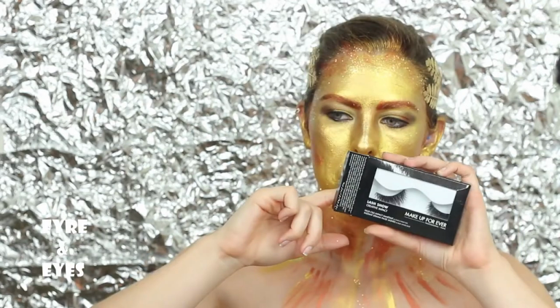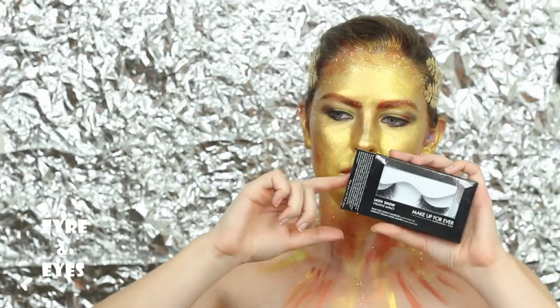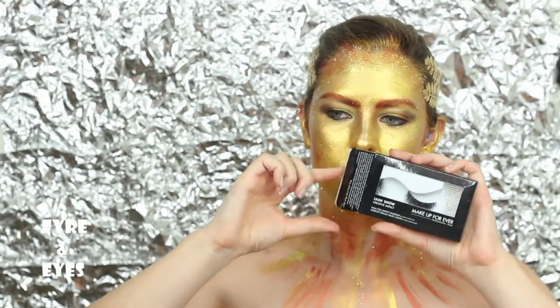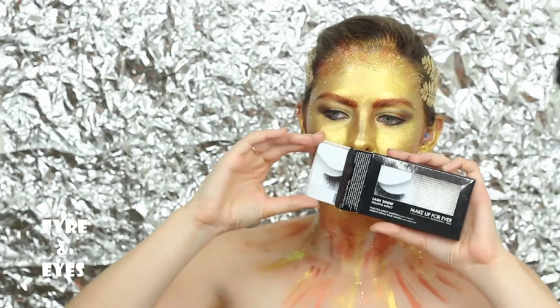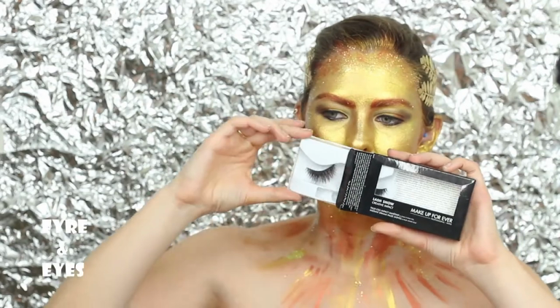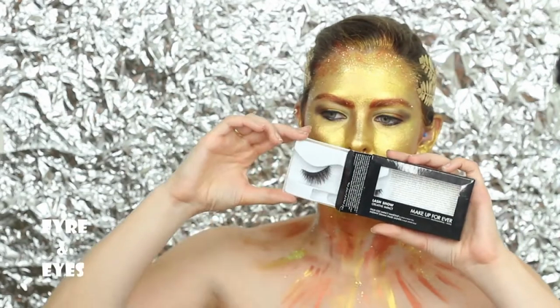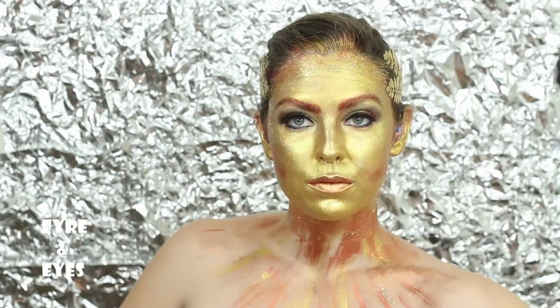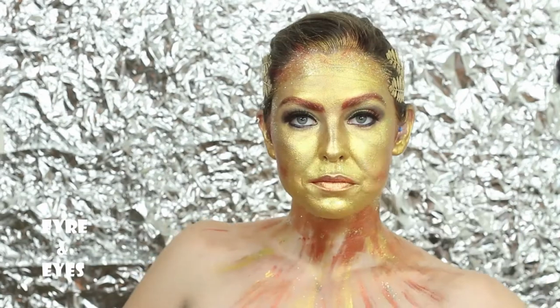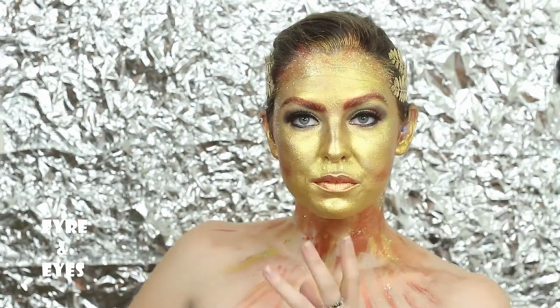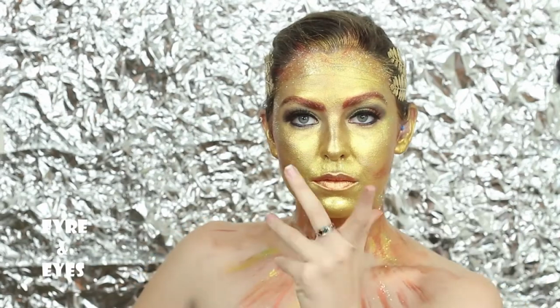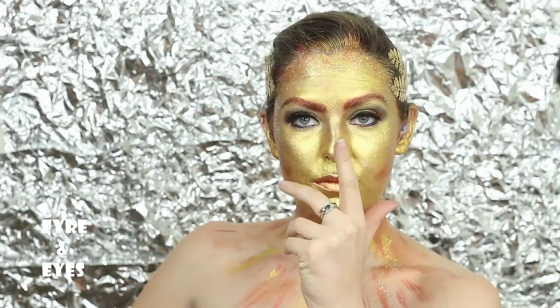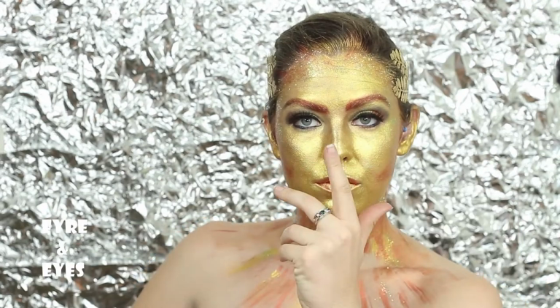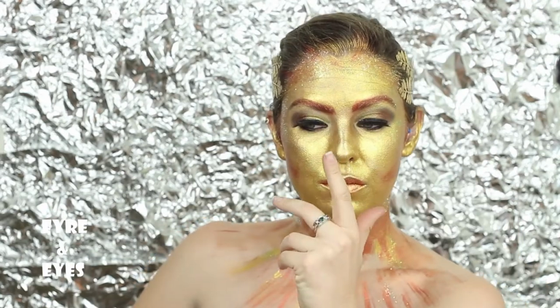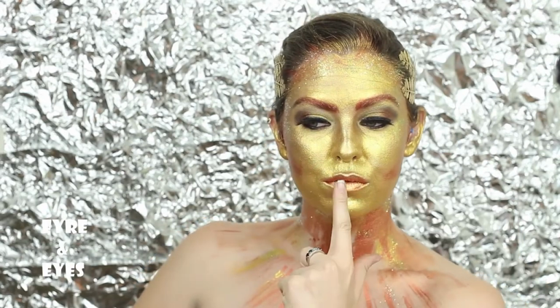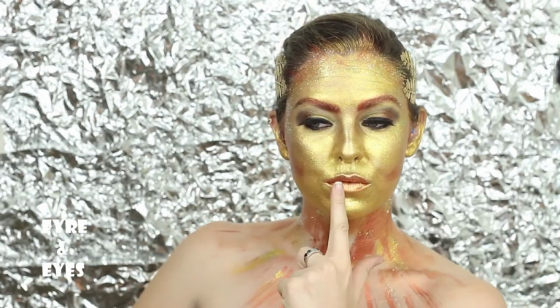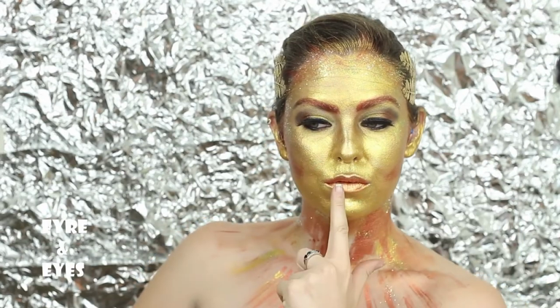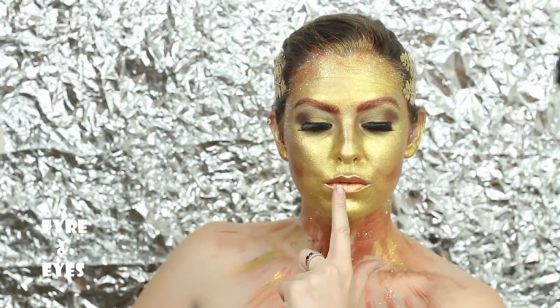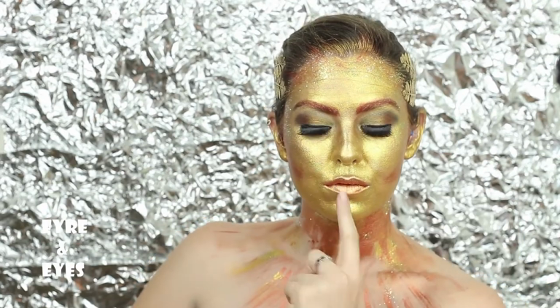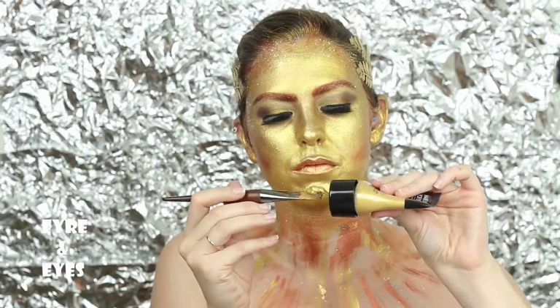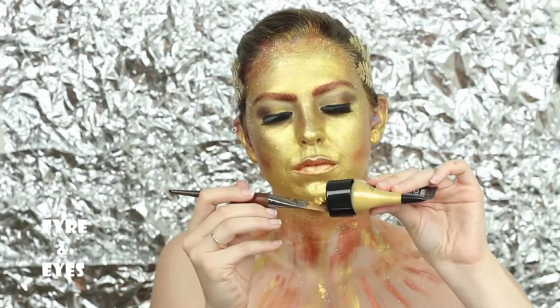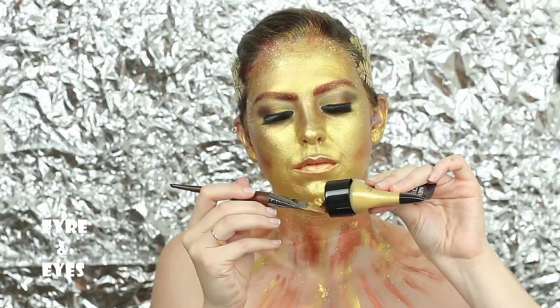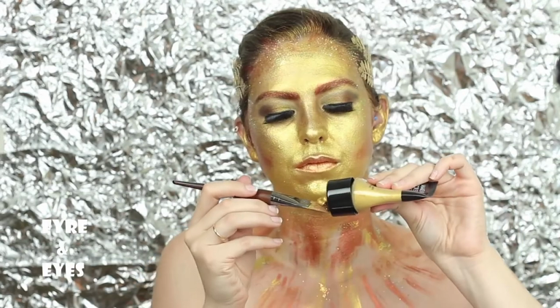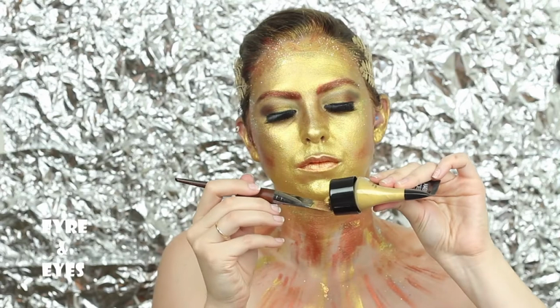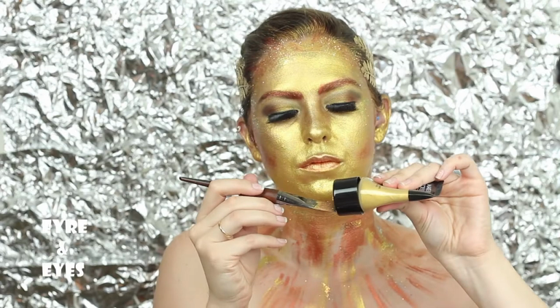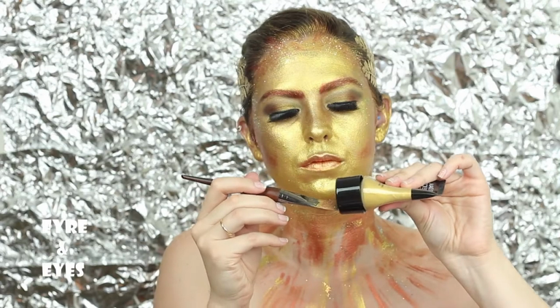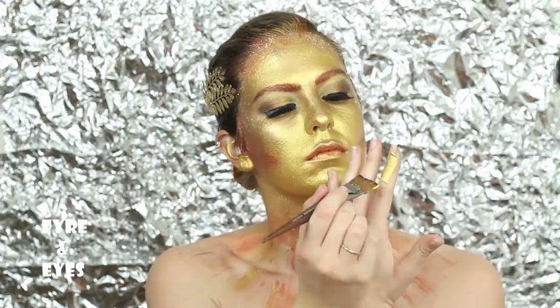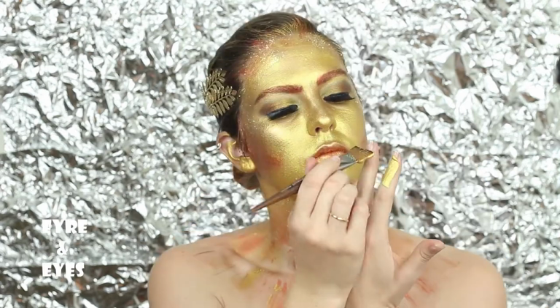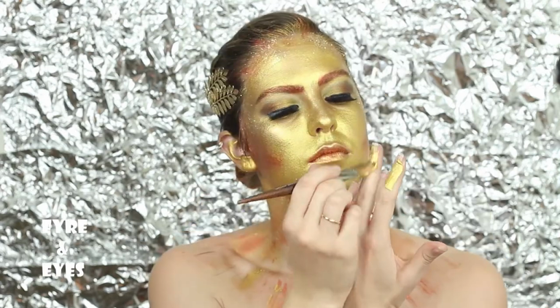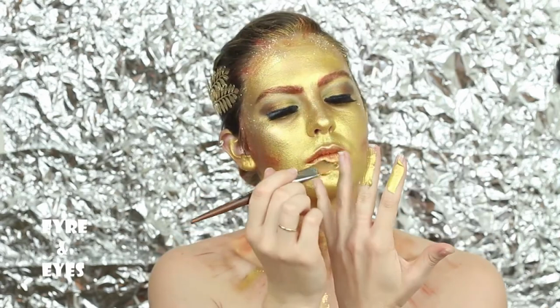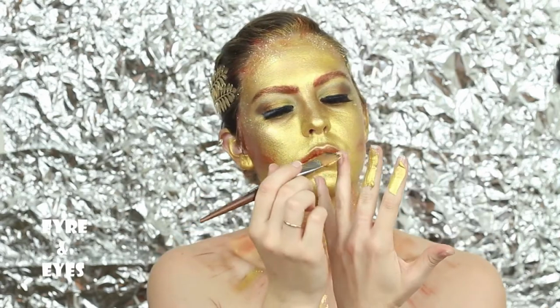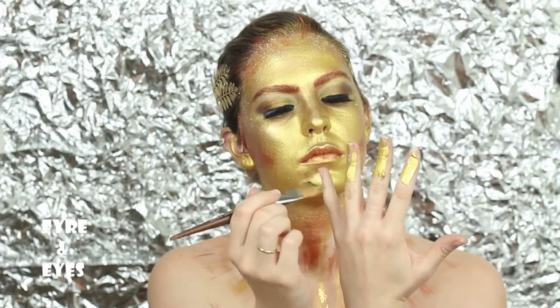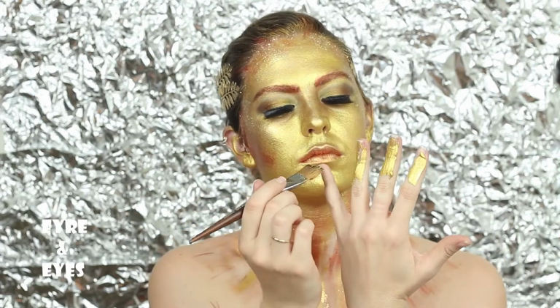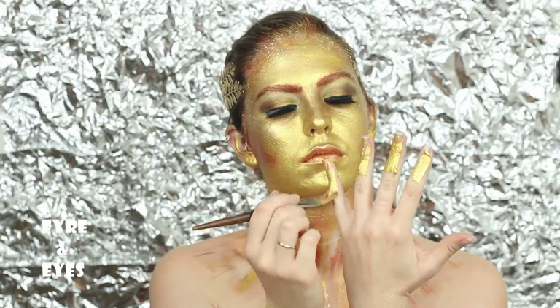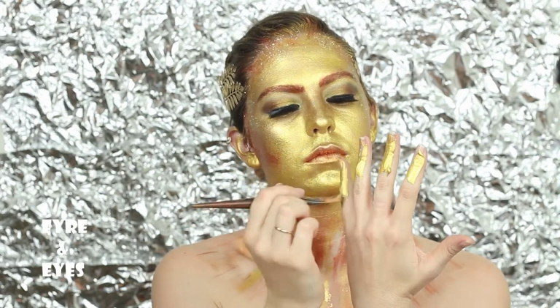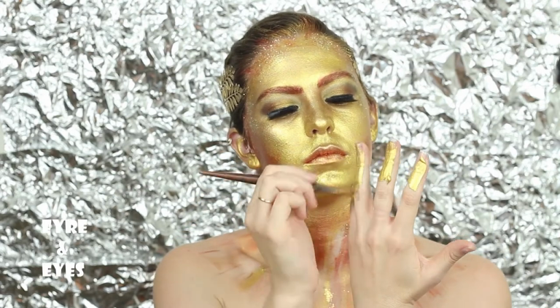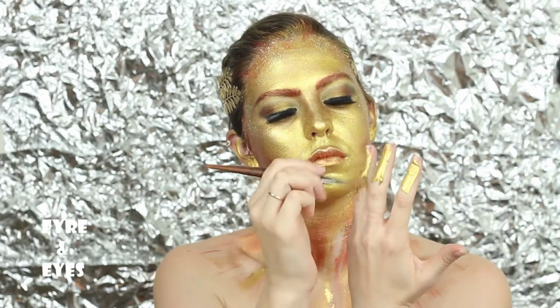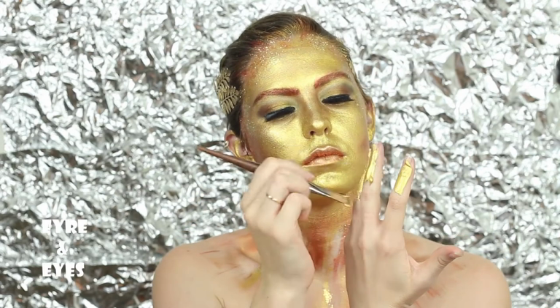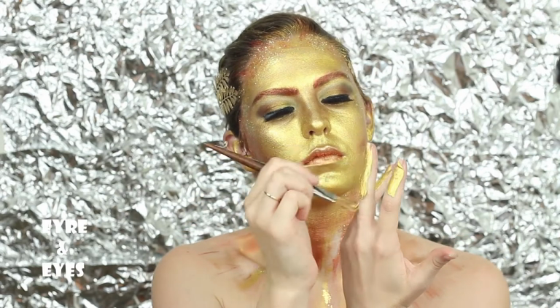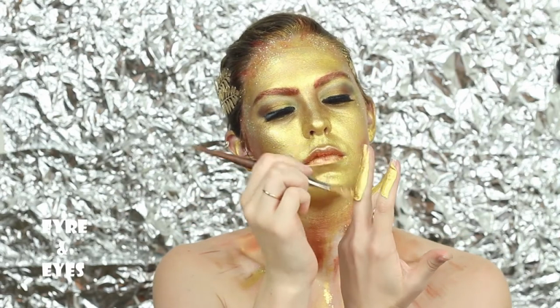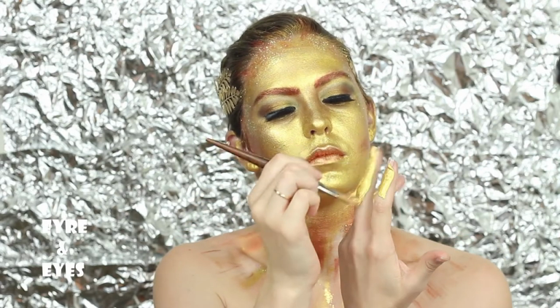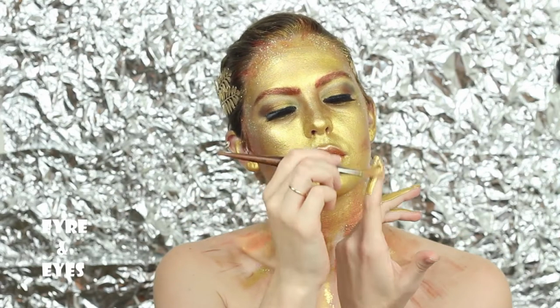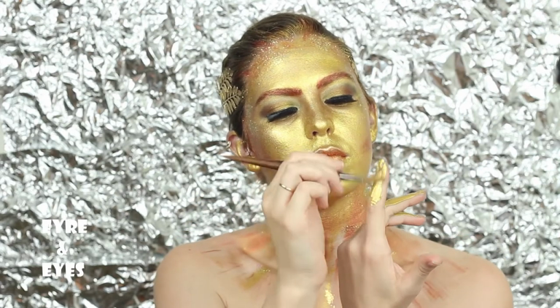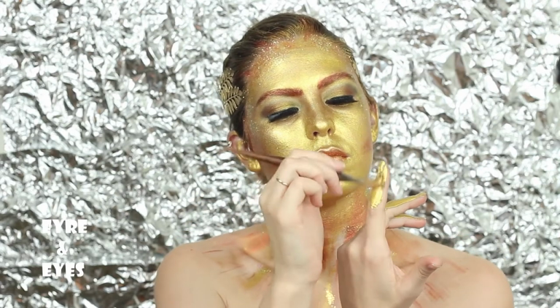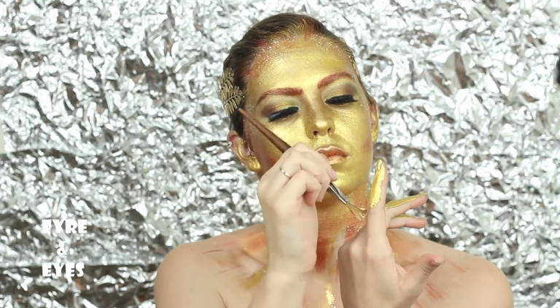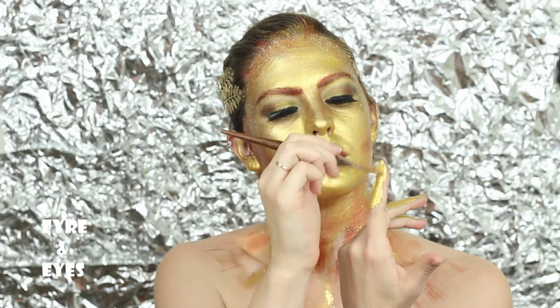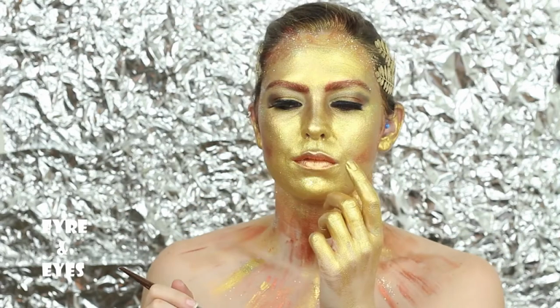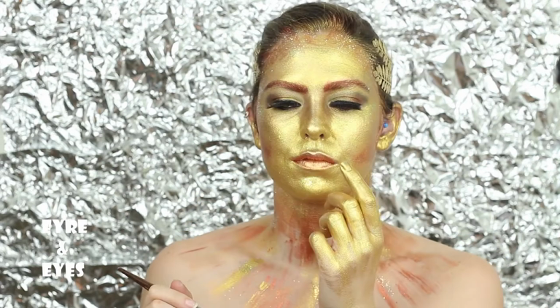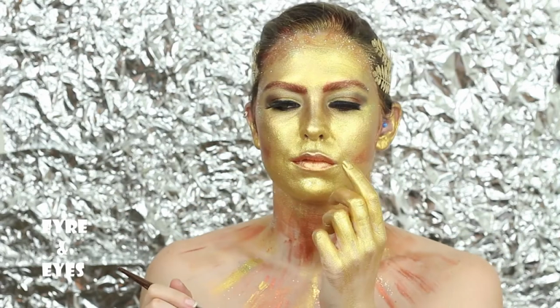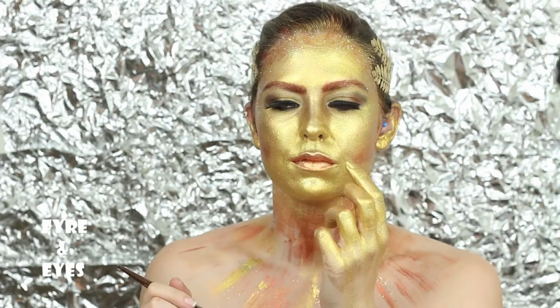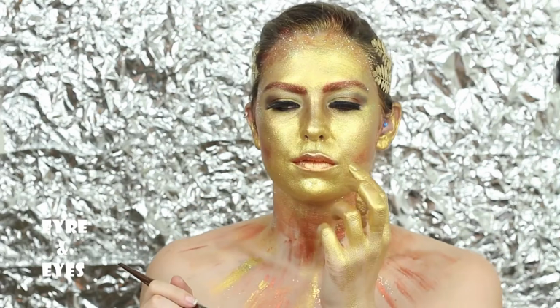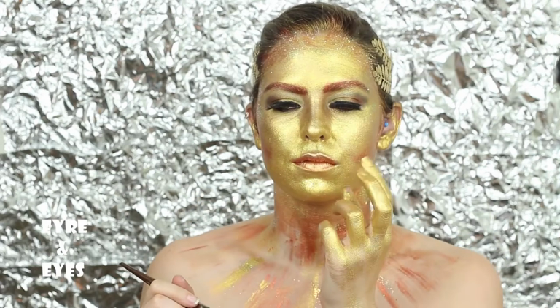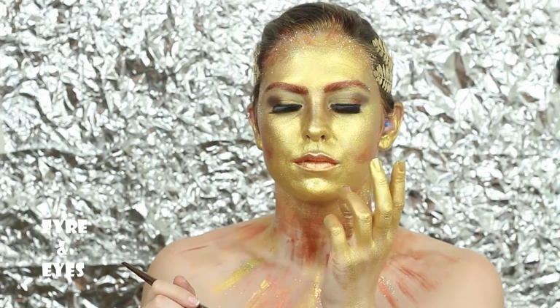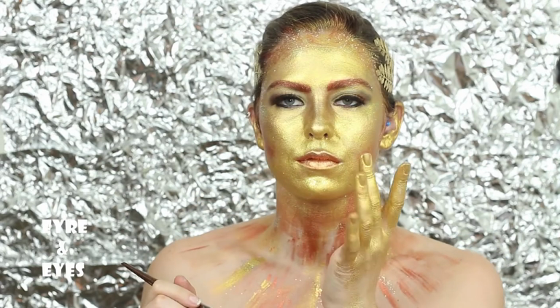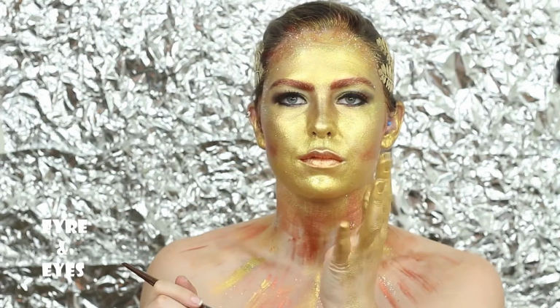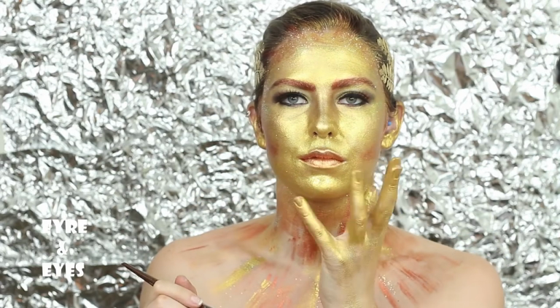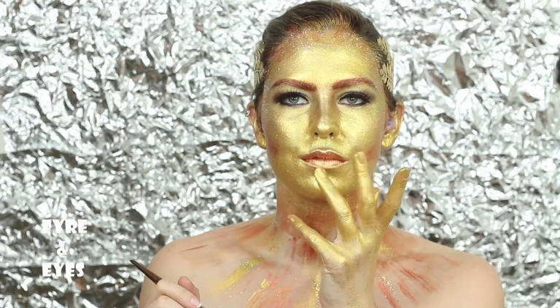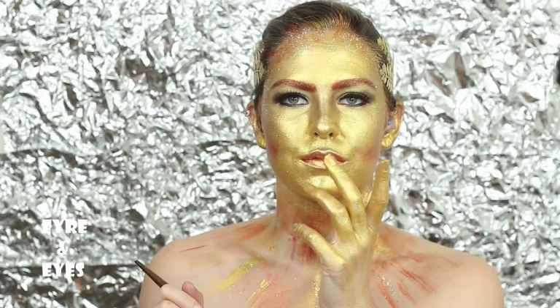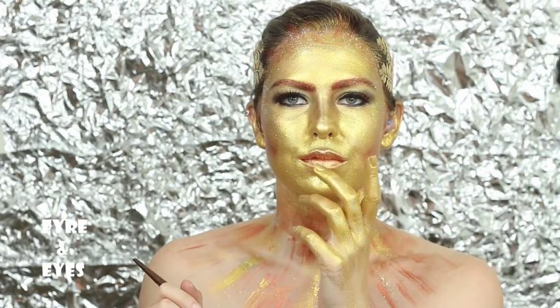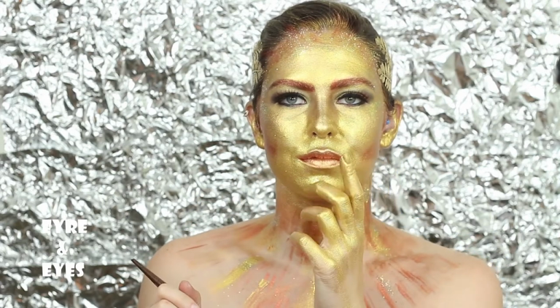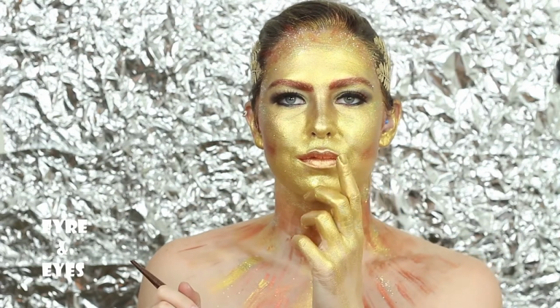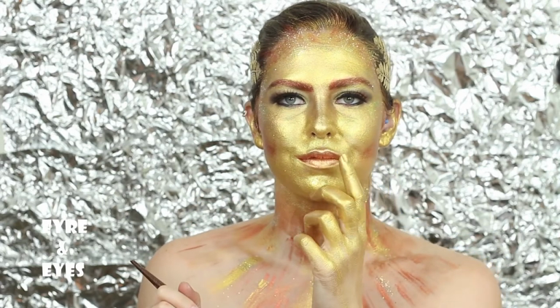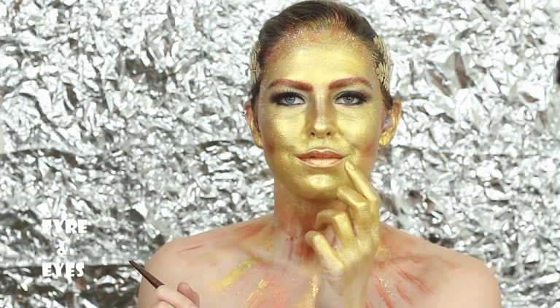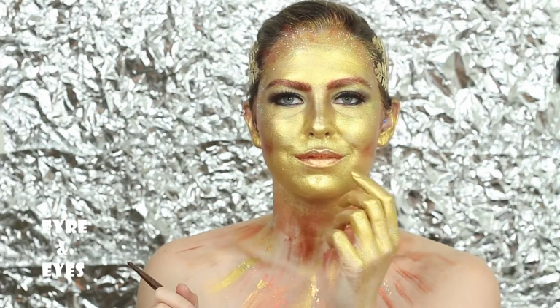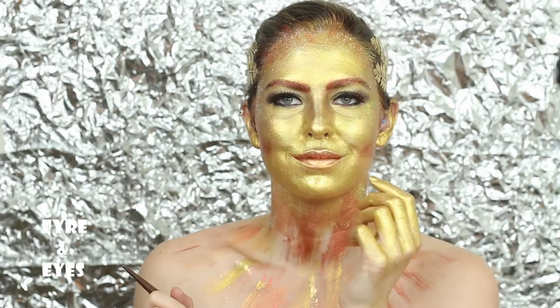Almost forgot my eyelashes, but didn't. I really think they add to the look. I also chose to paint my hands so I can make curious faces at you, while also being golden.